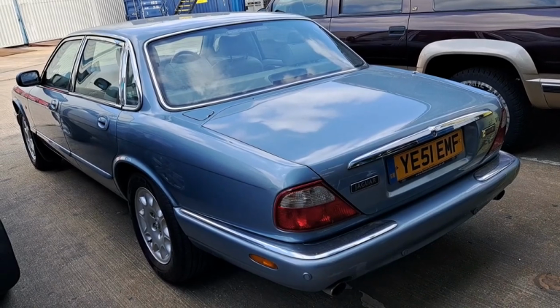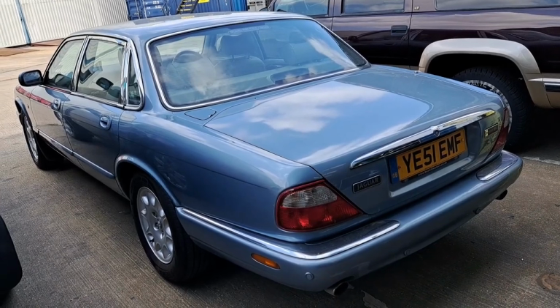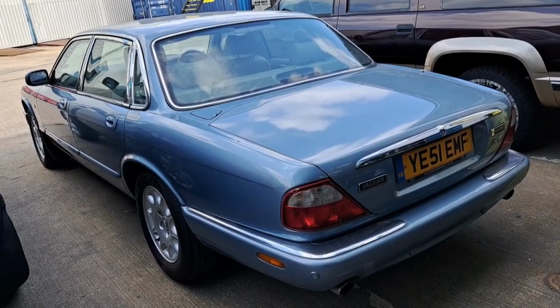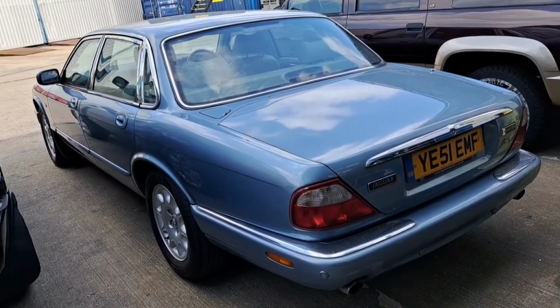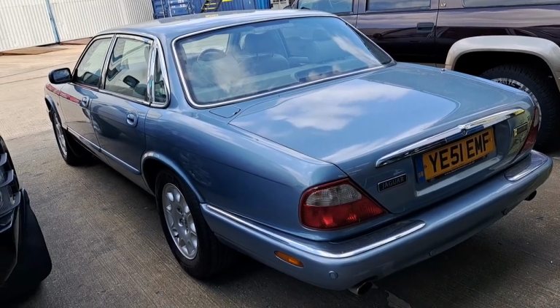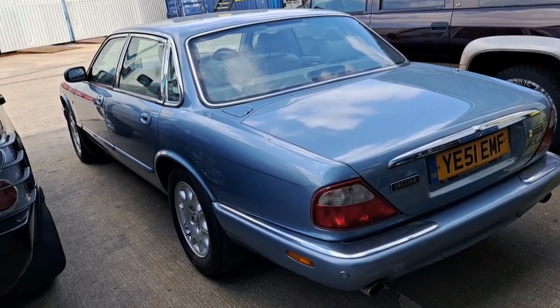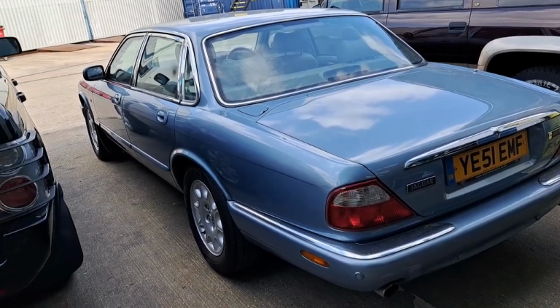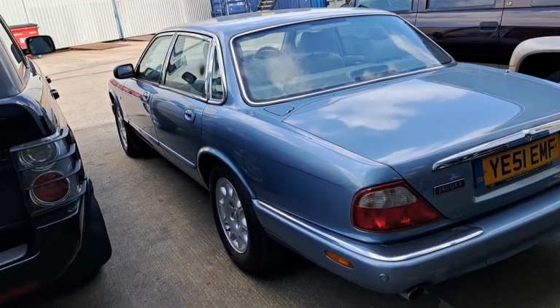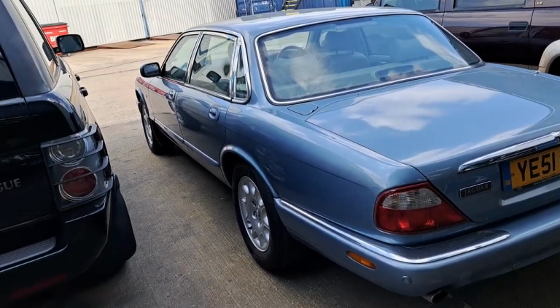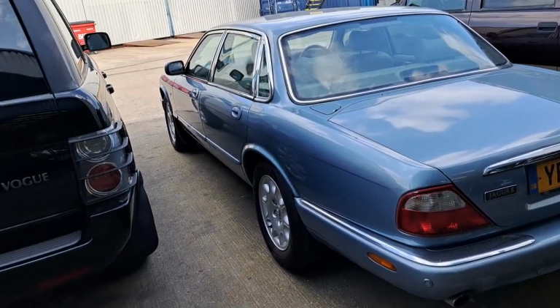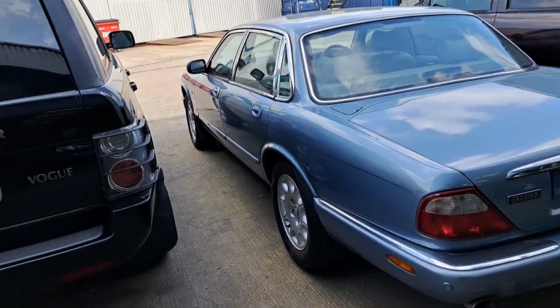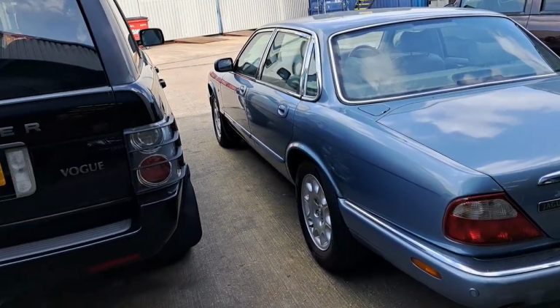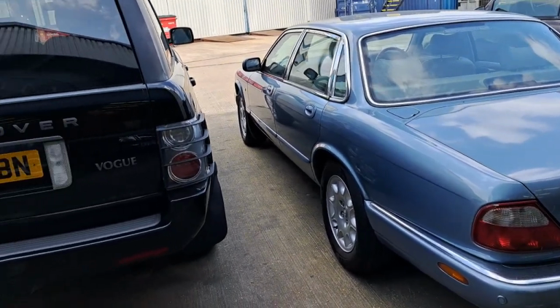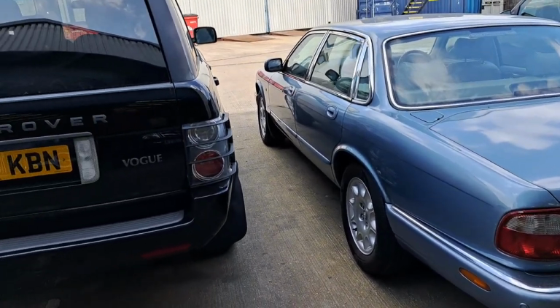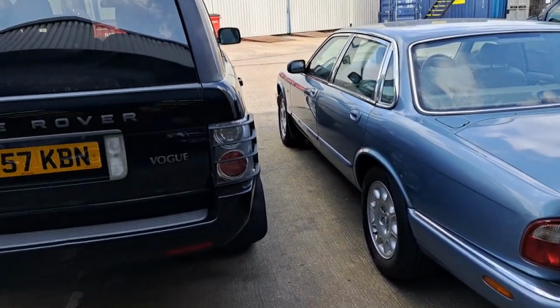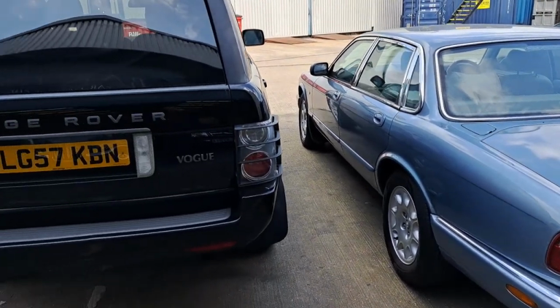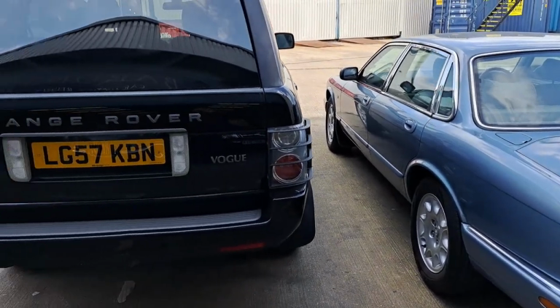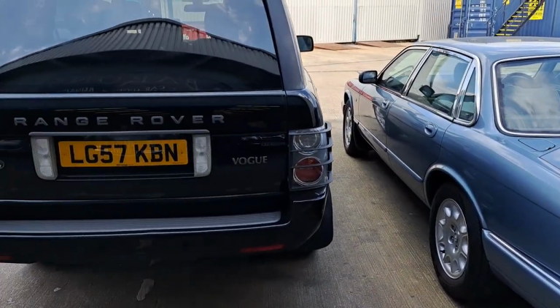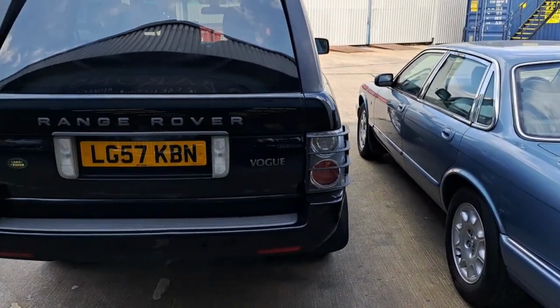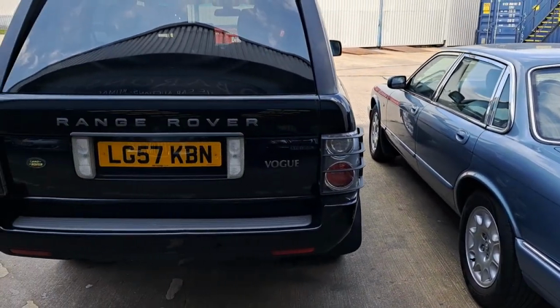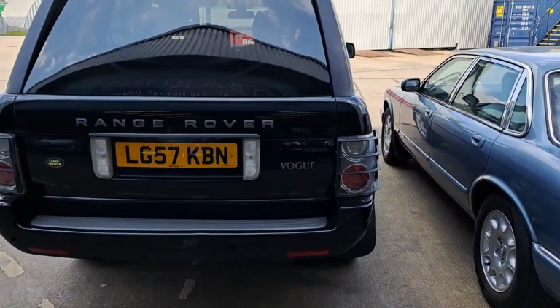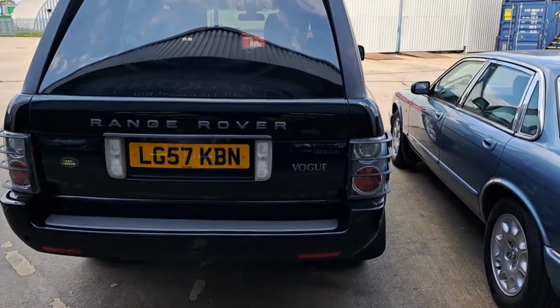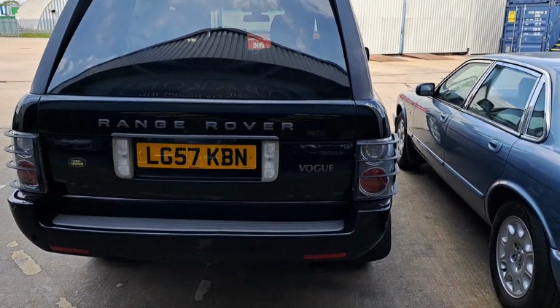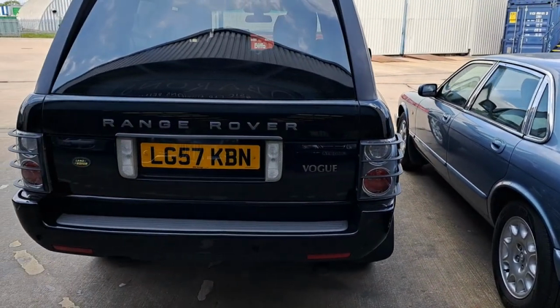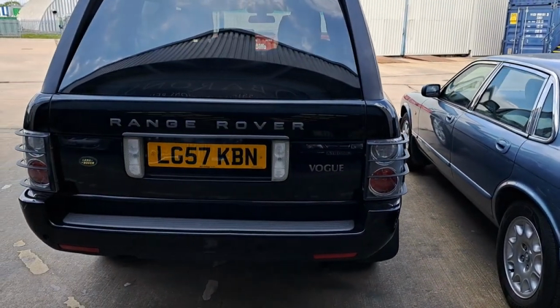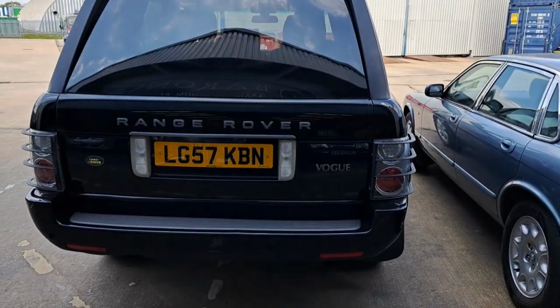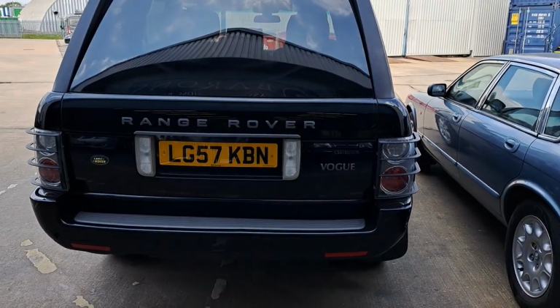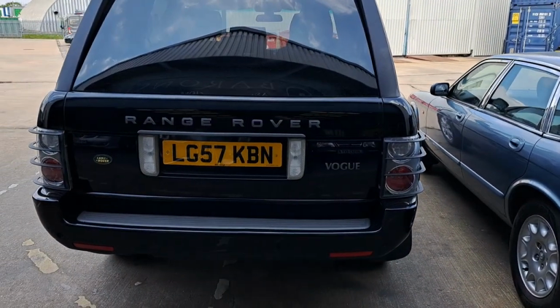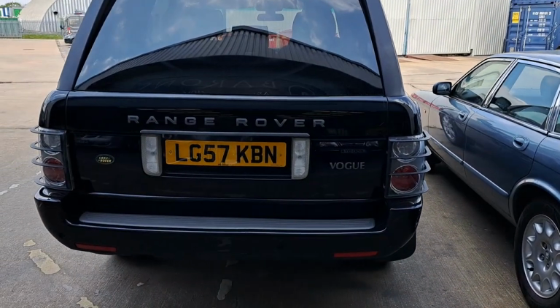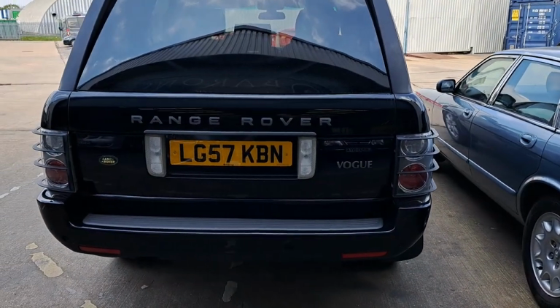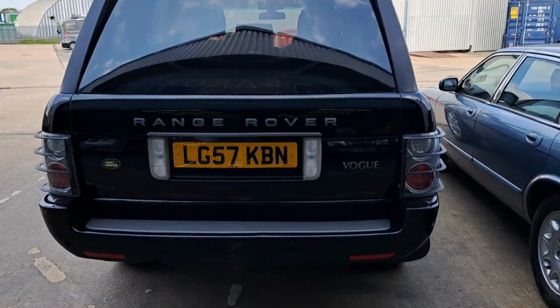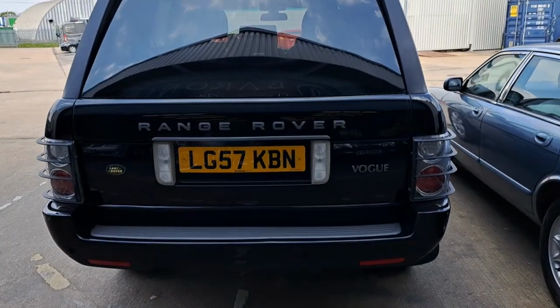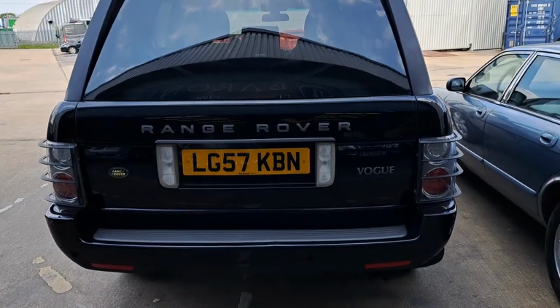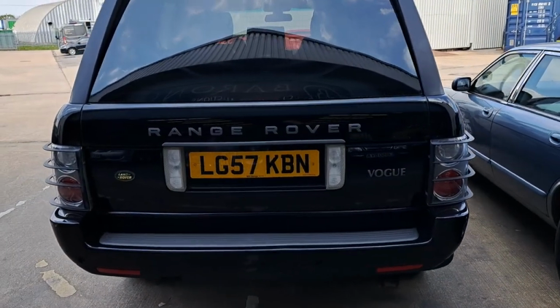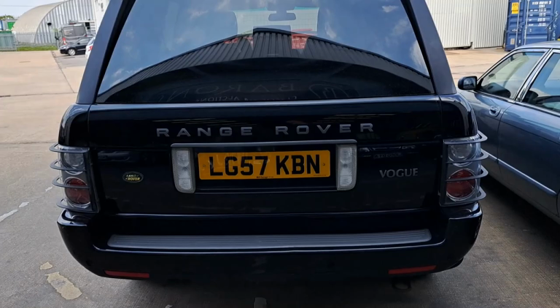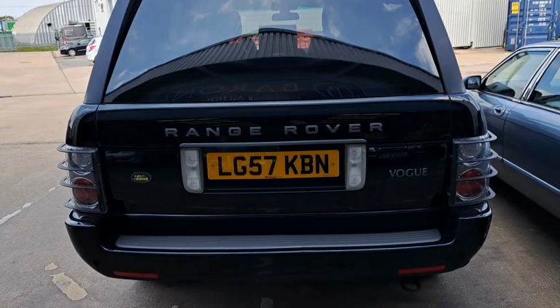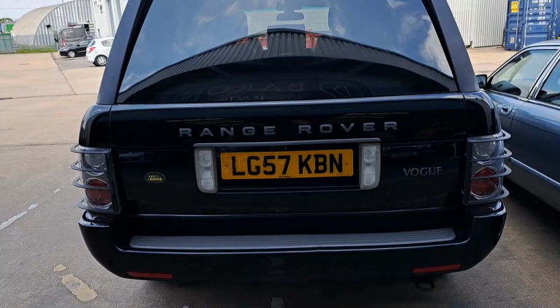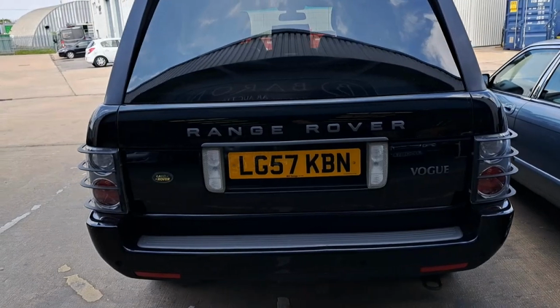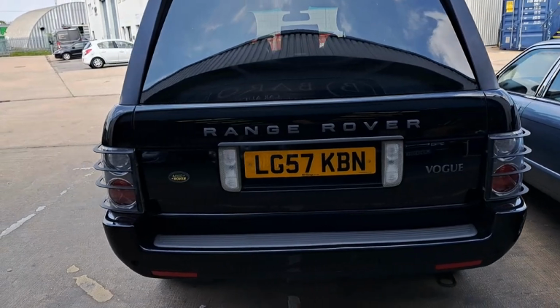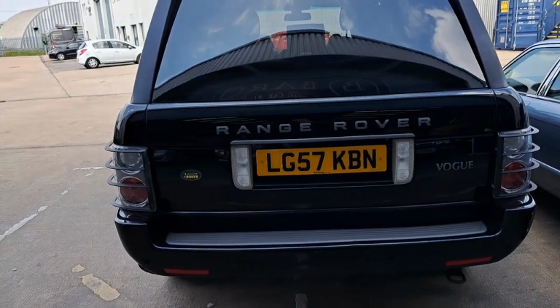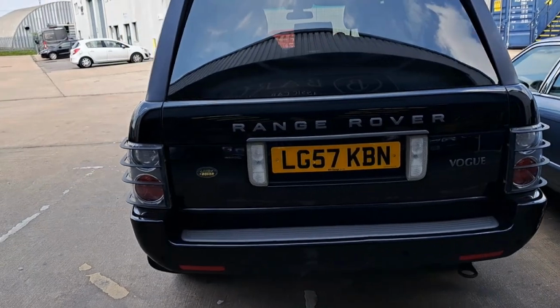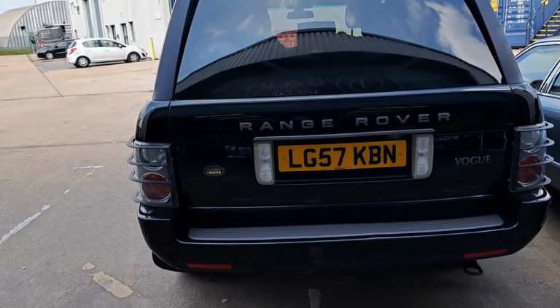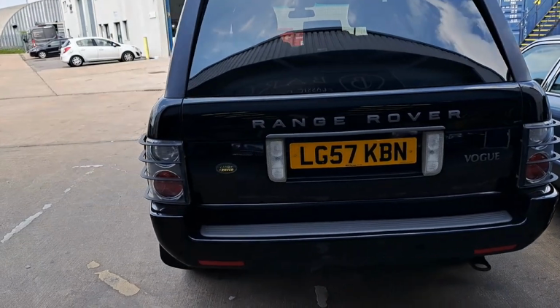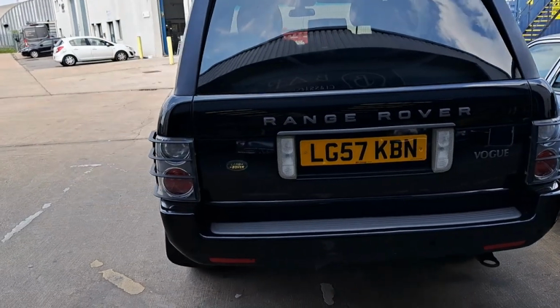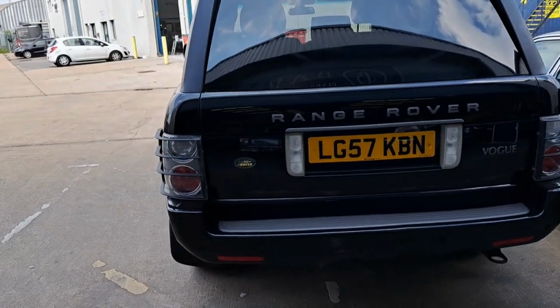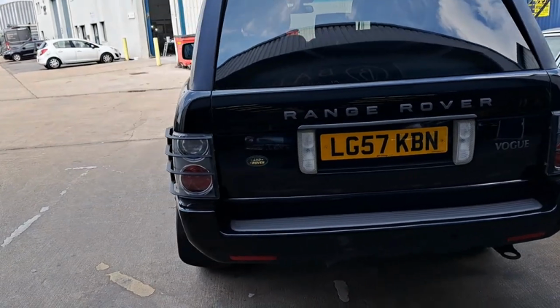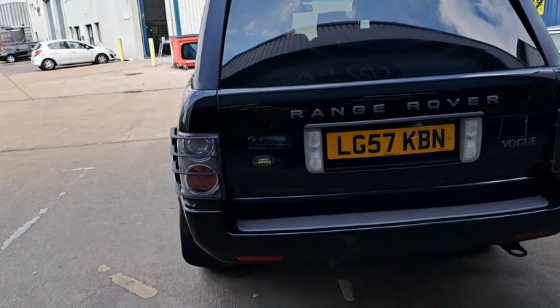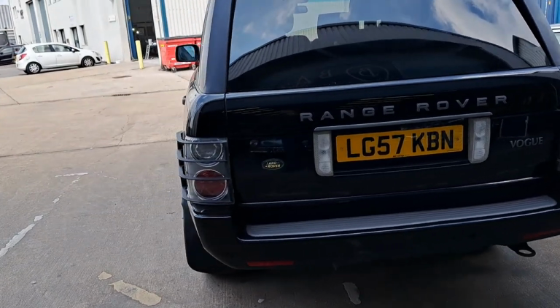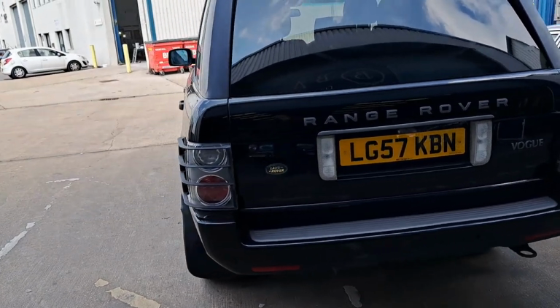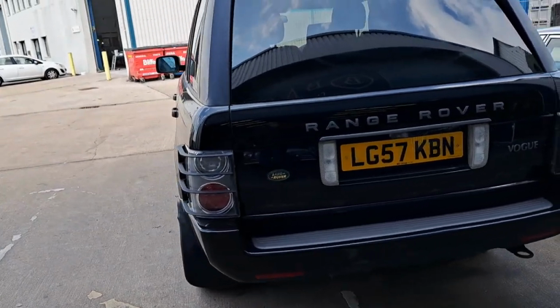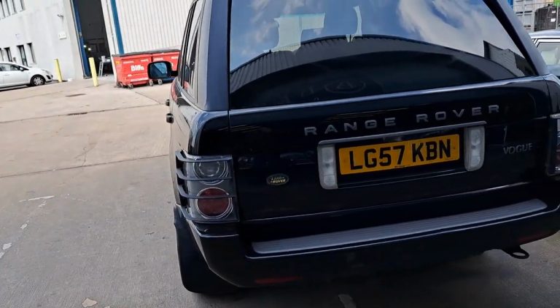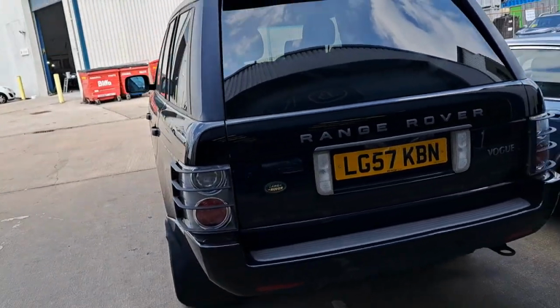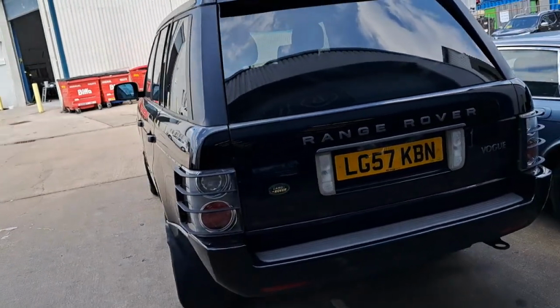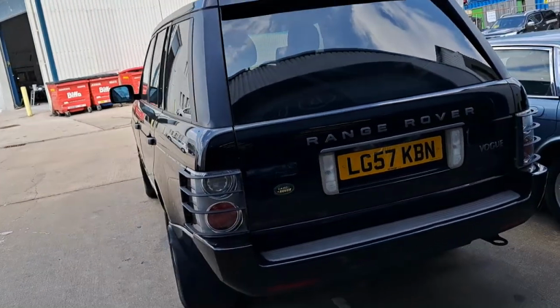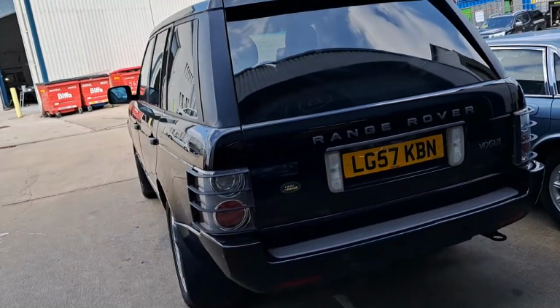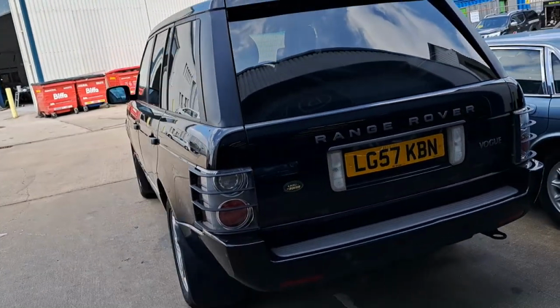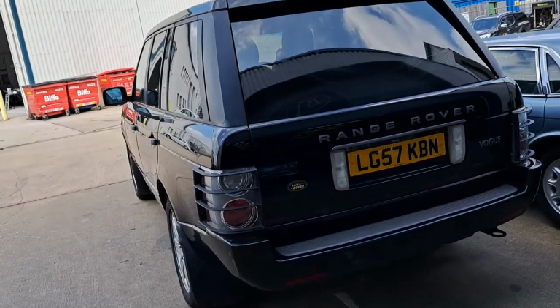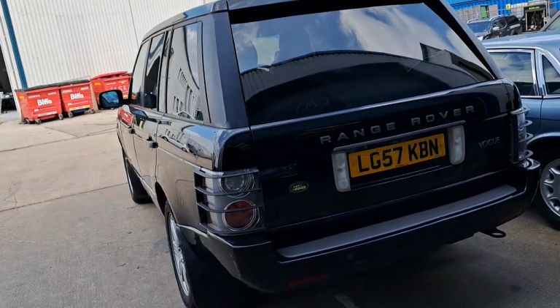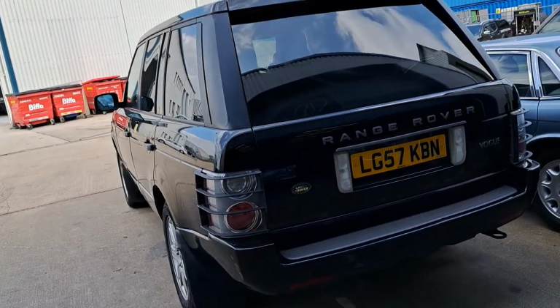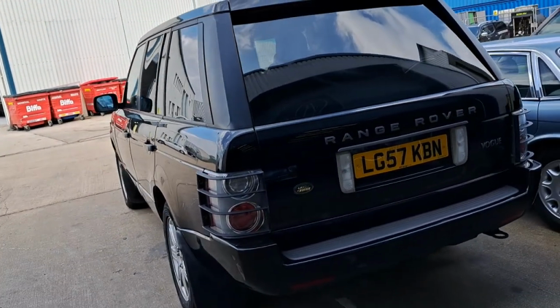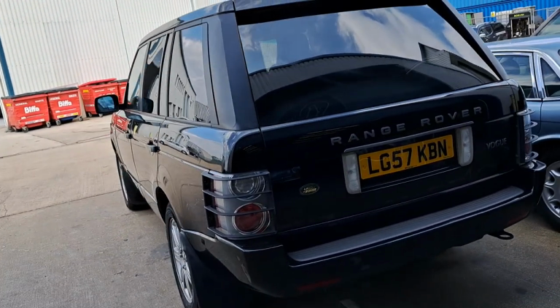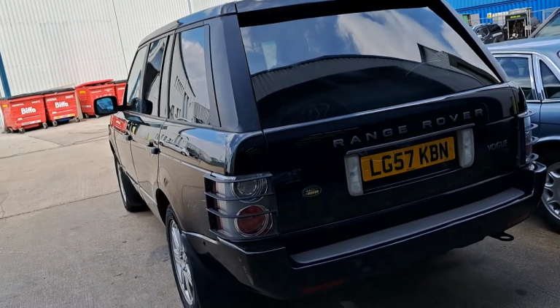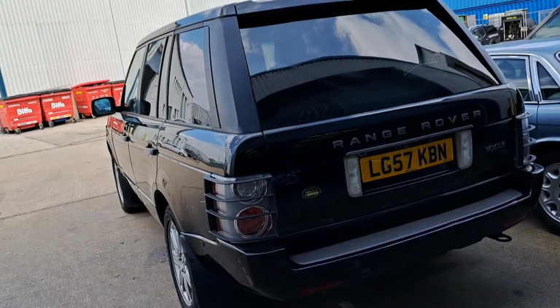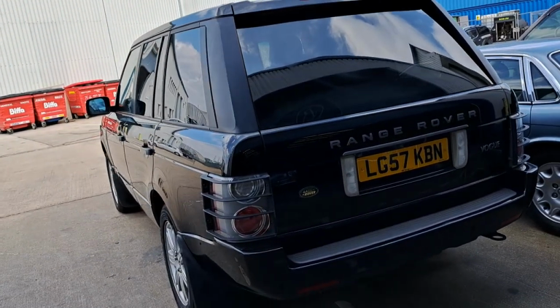Something else we need to discuss — I'm afraid we cannot discuss this Range Rover because we don't talk about diesels on this channel.